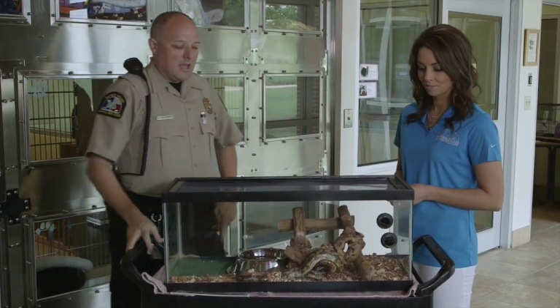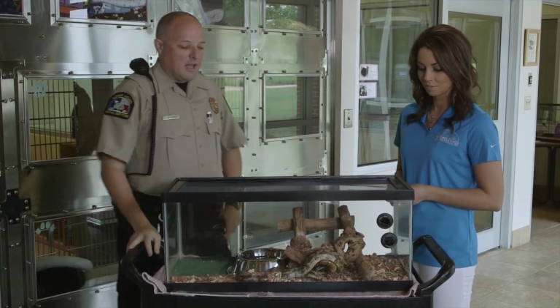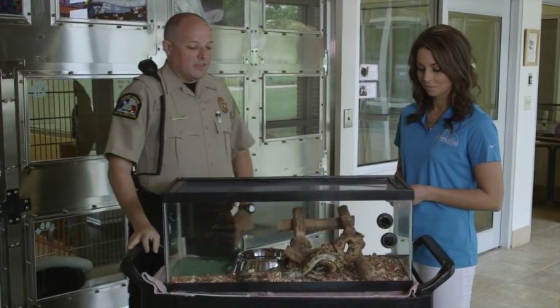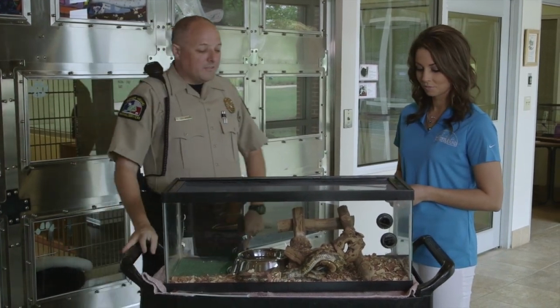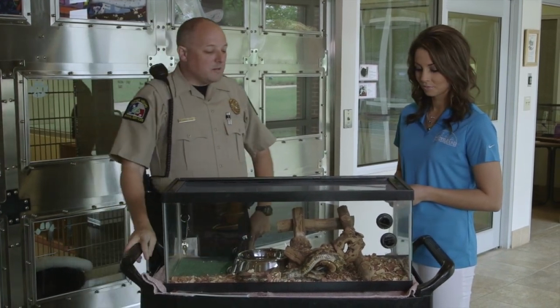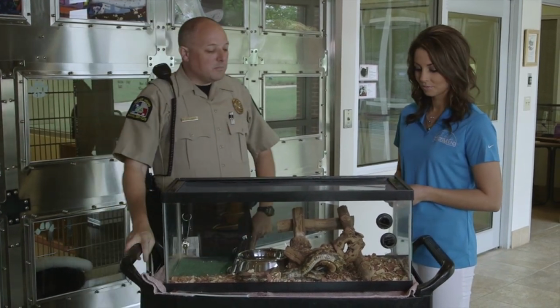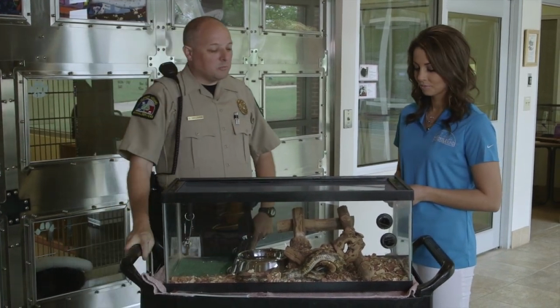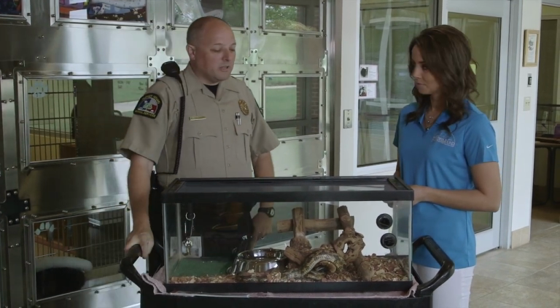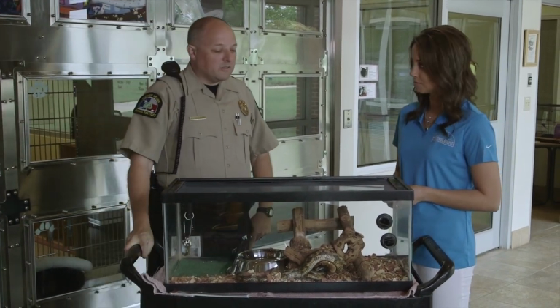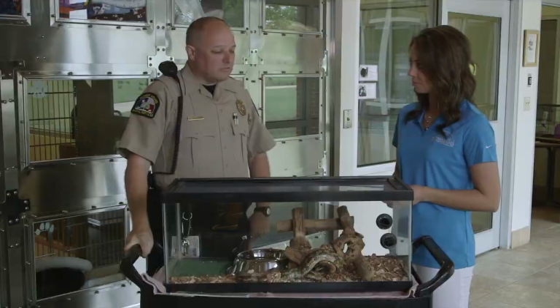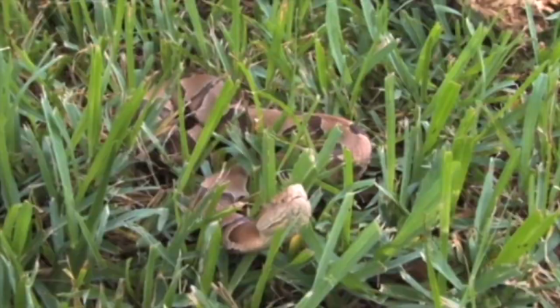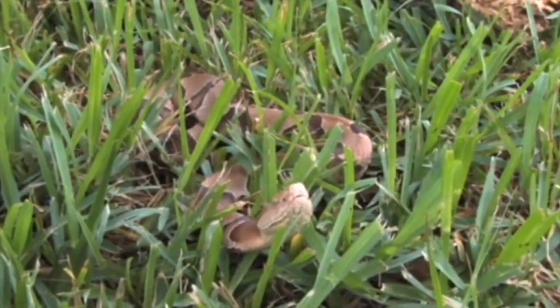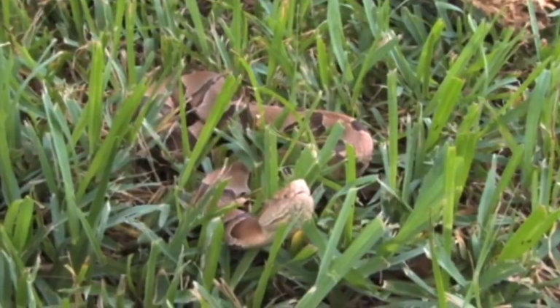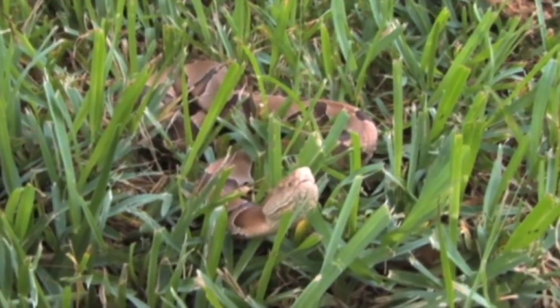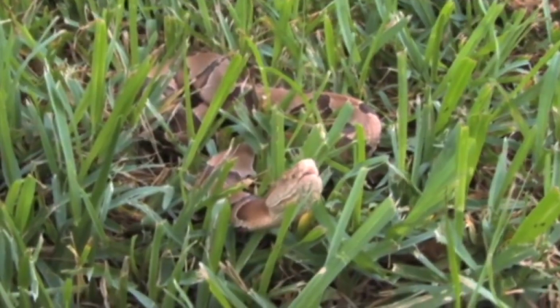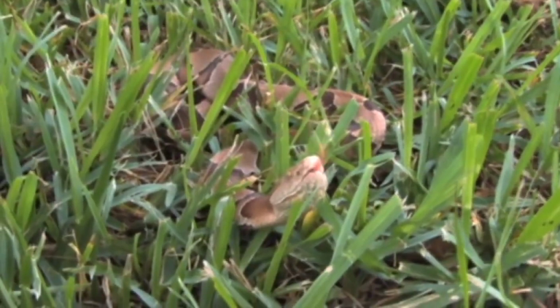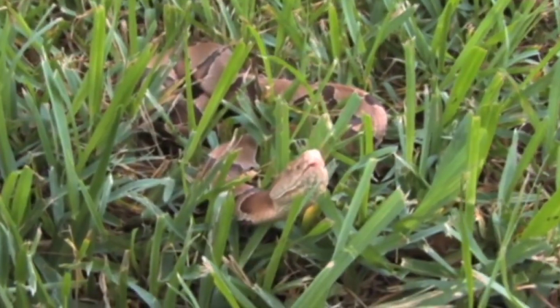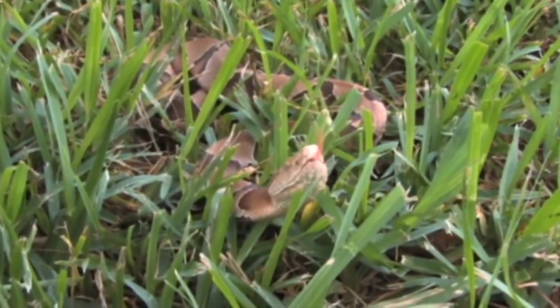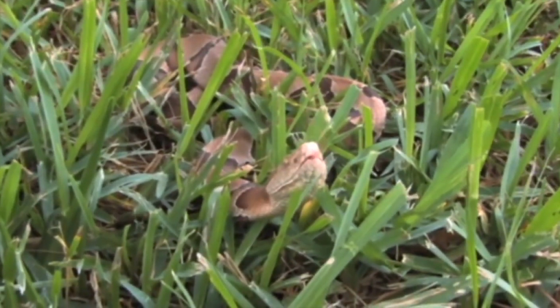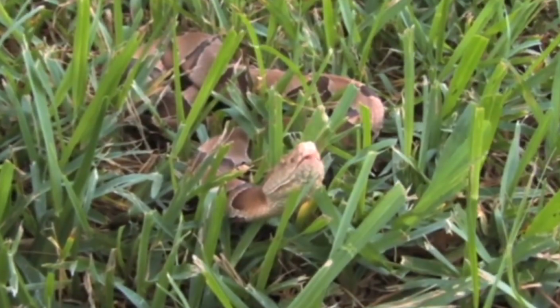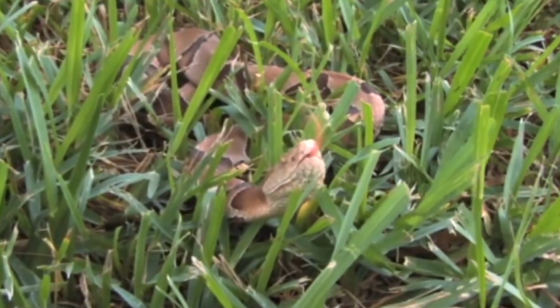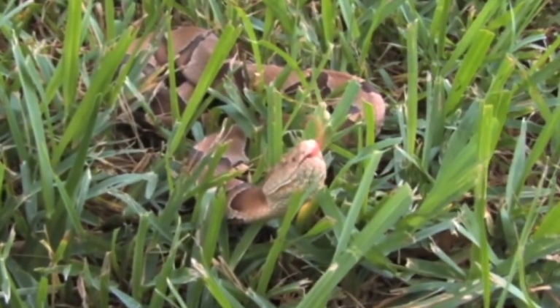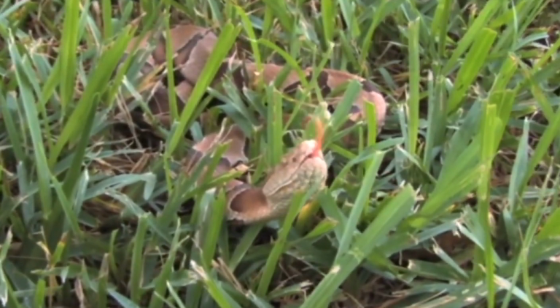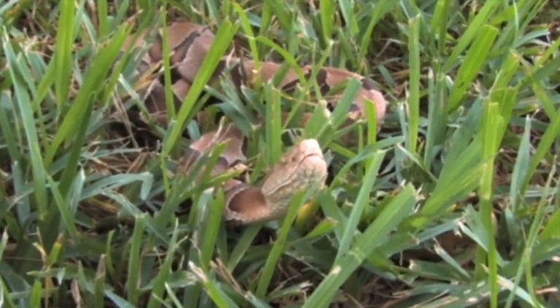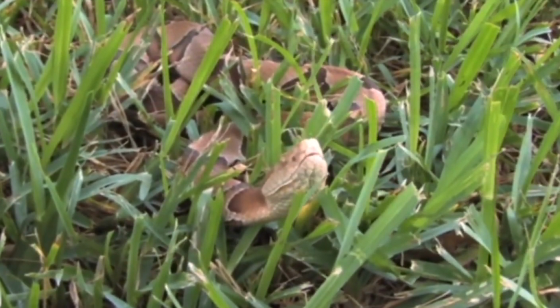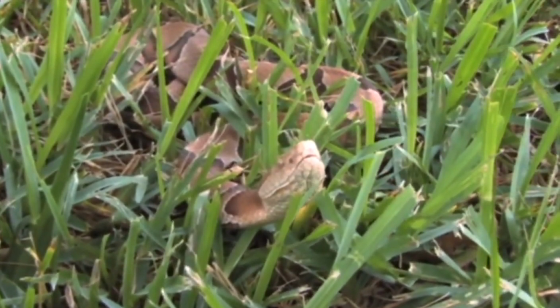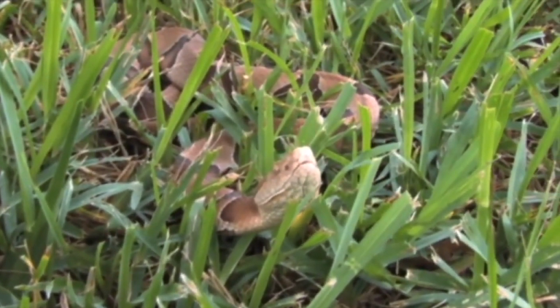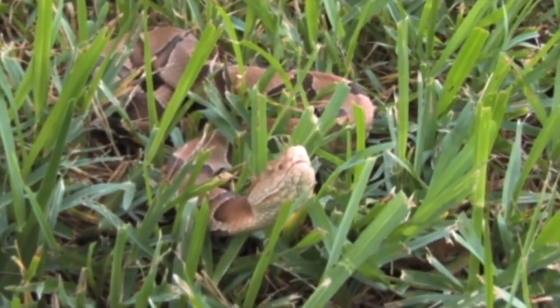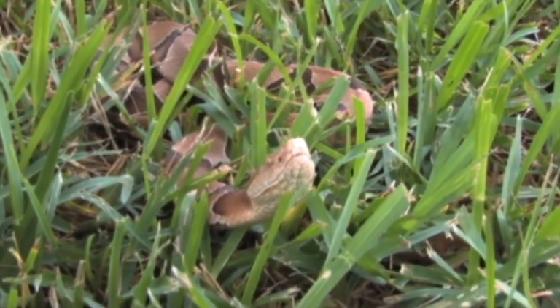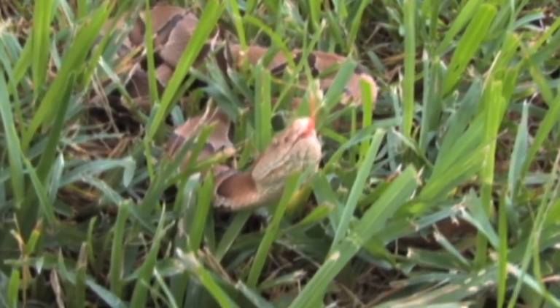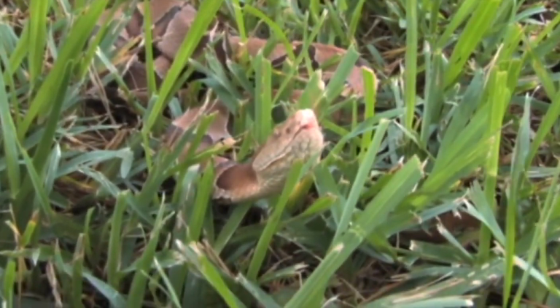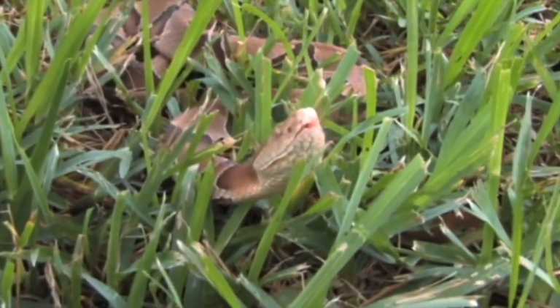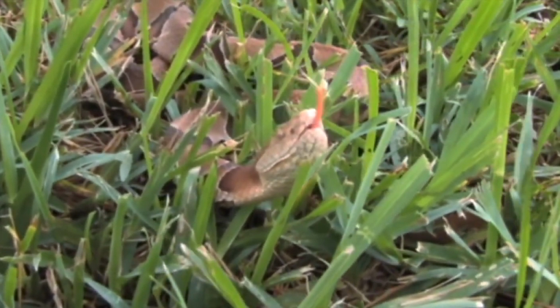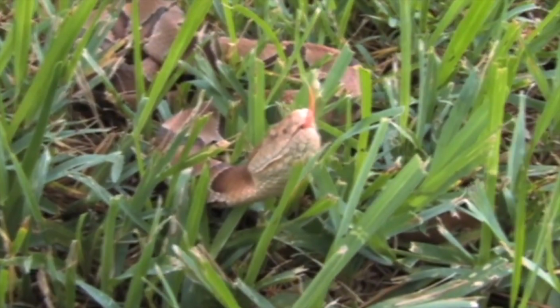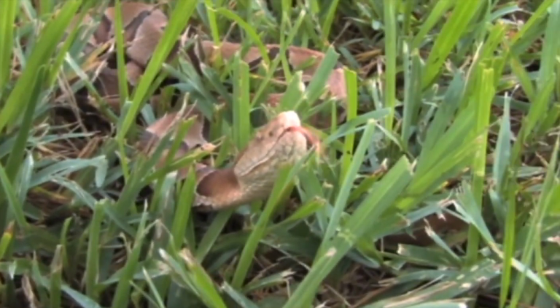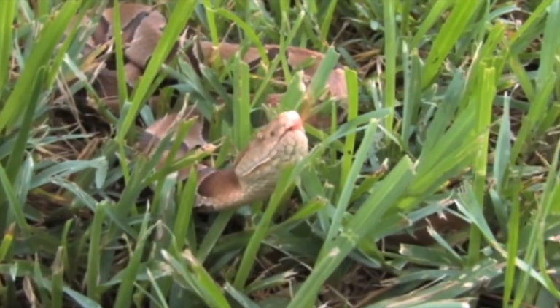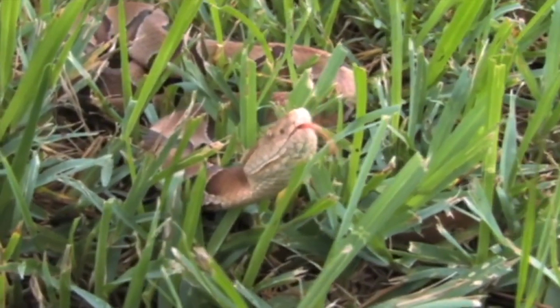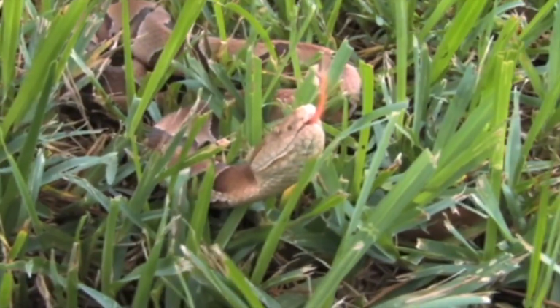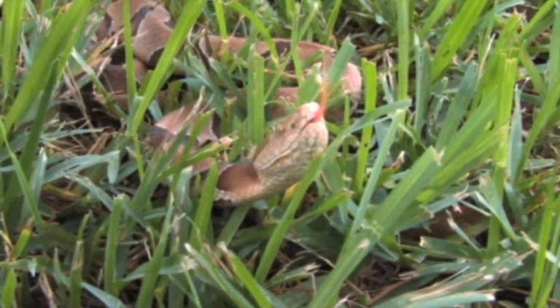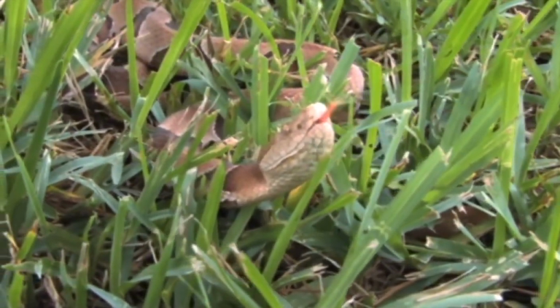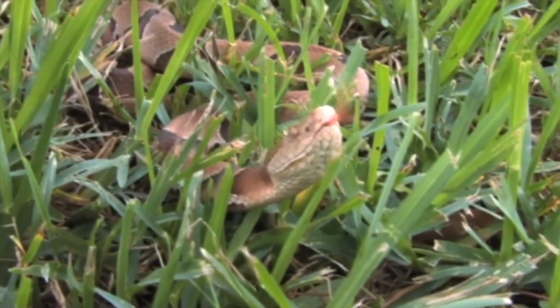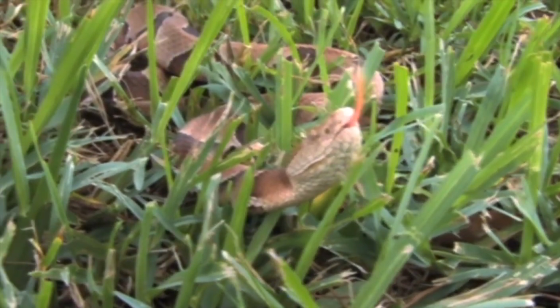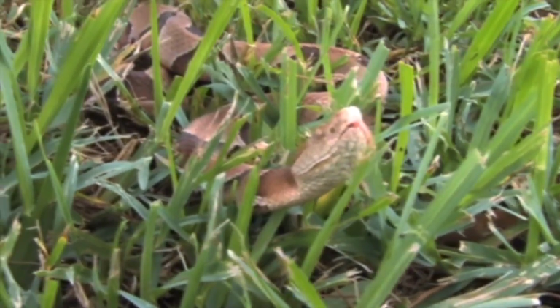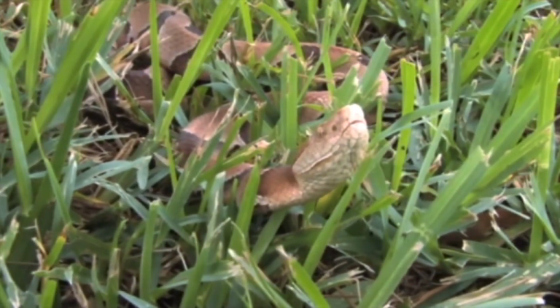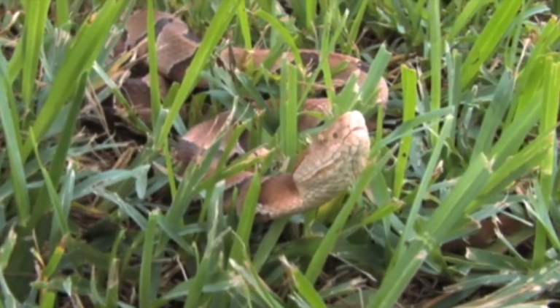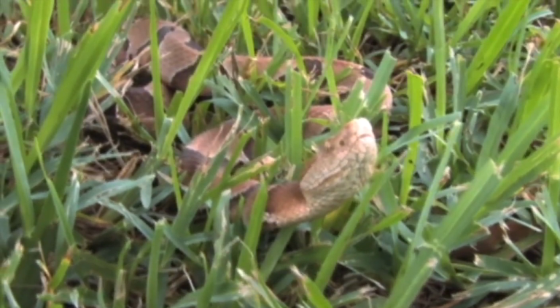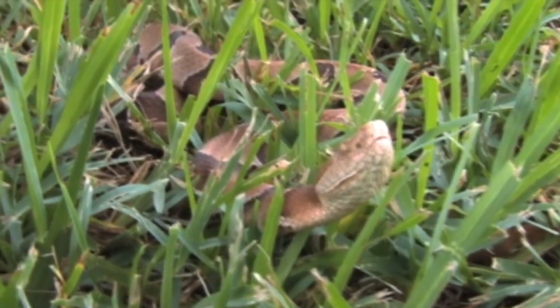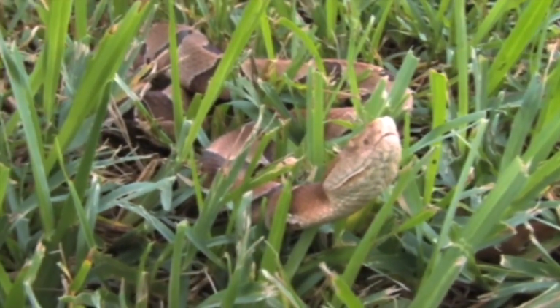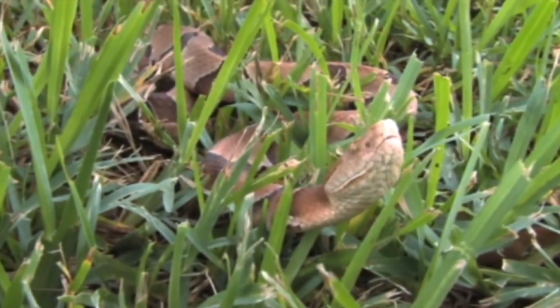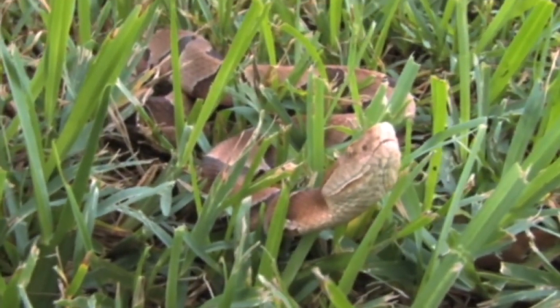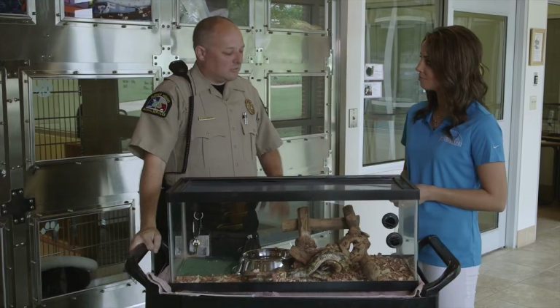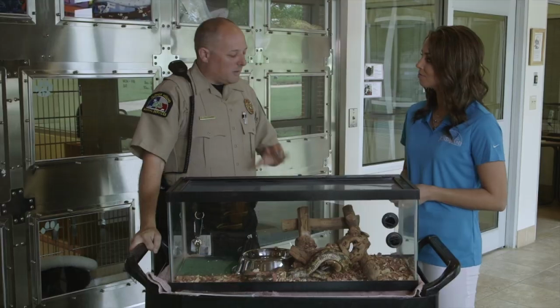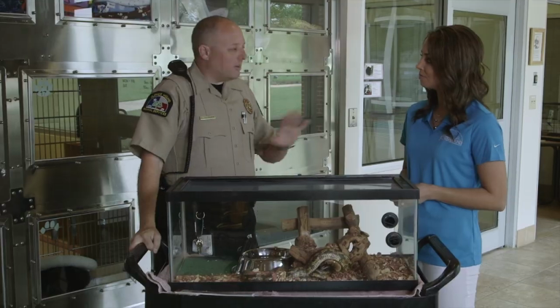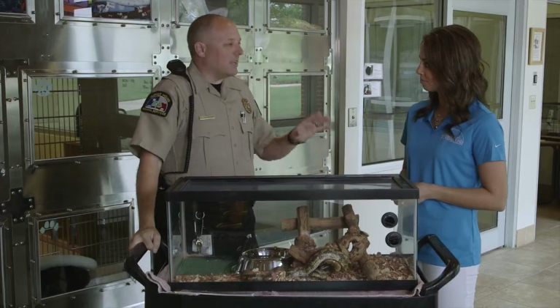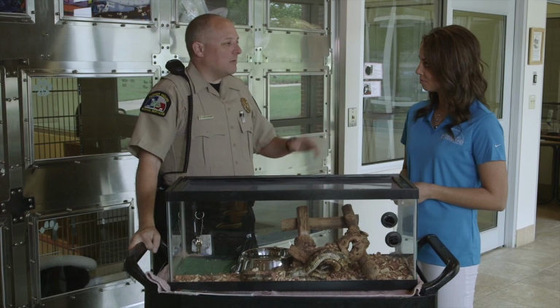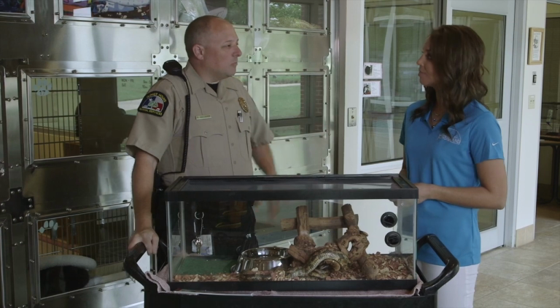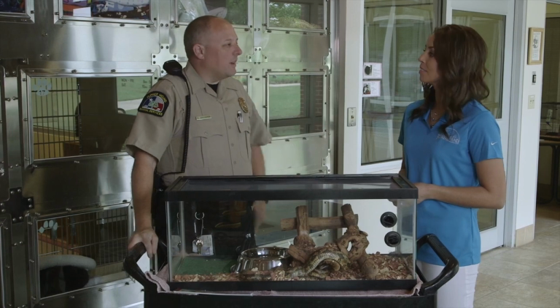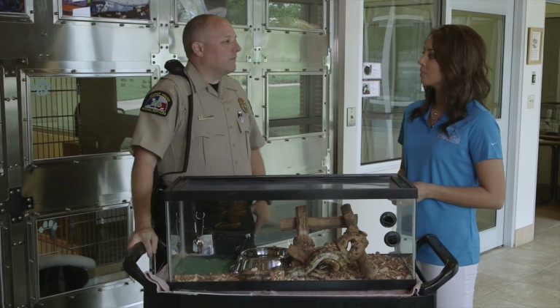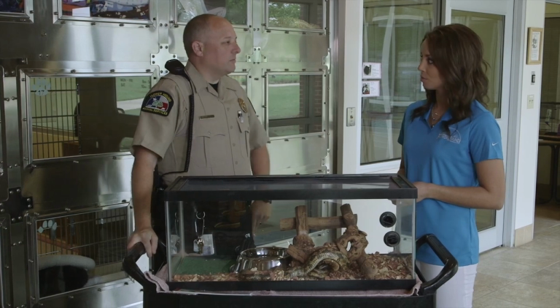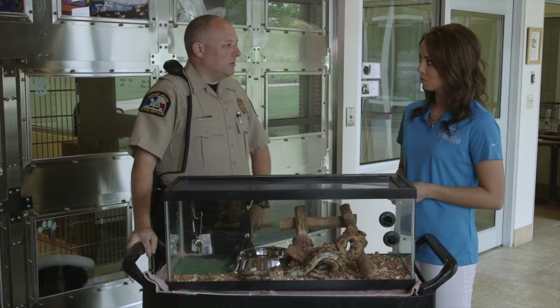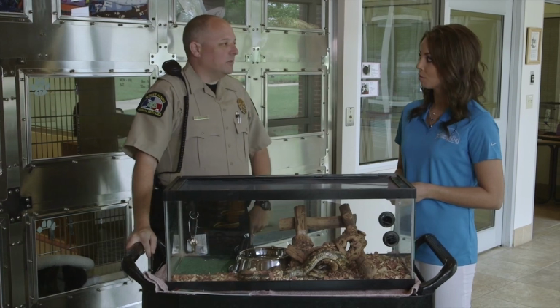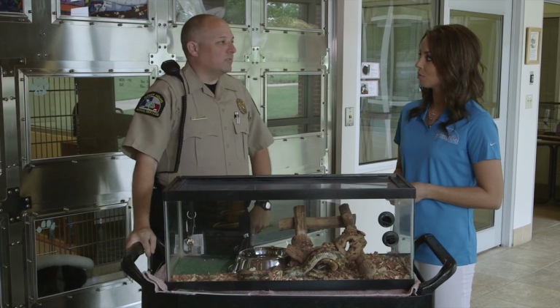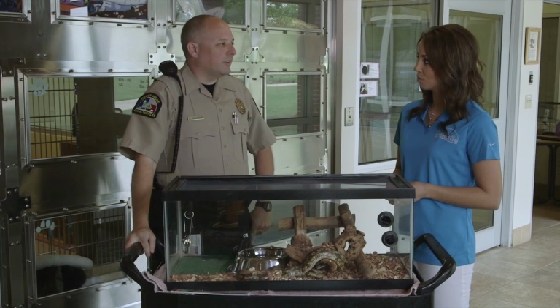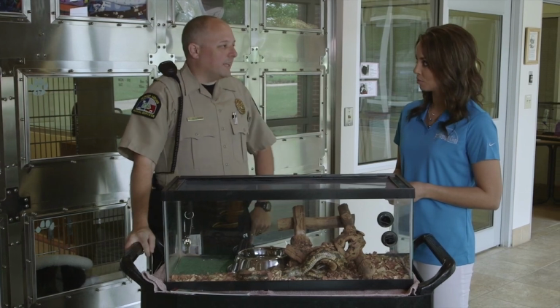The venomous ones don't get that luxury. They come with us and don't get re-released, because it's just better to keep them away from humans altogether.